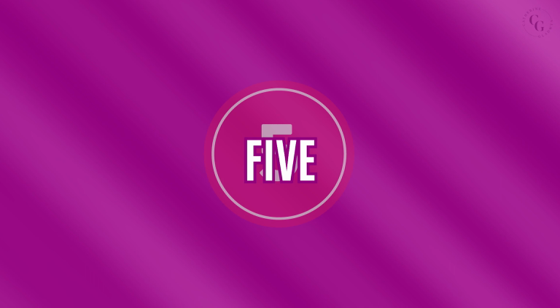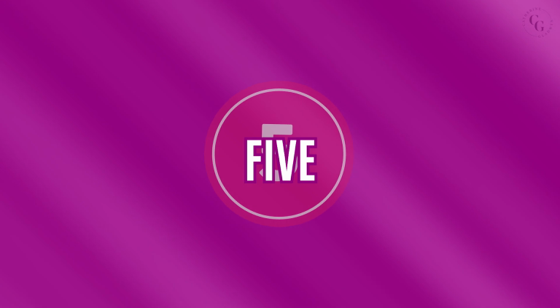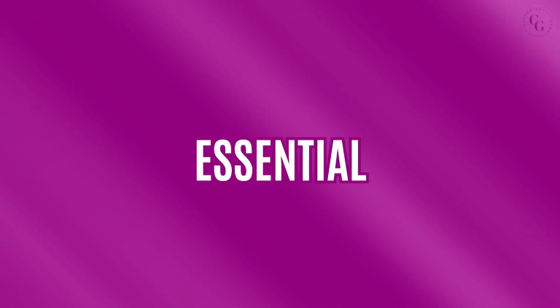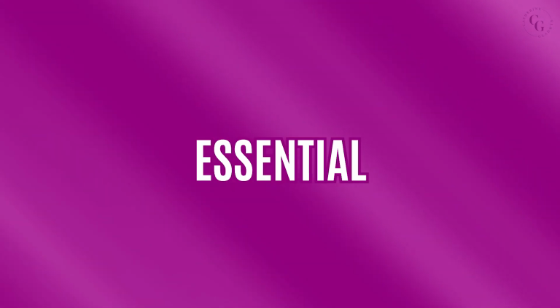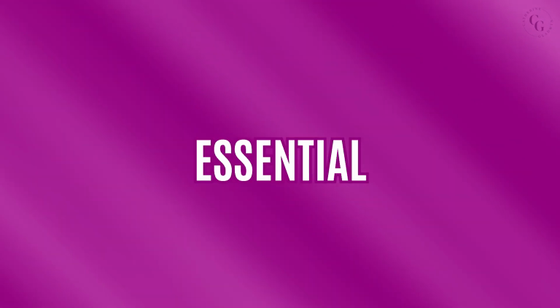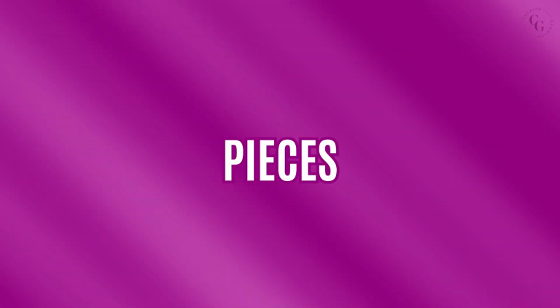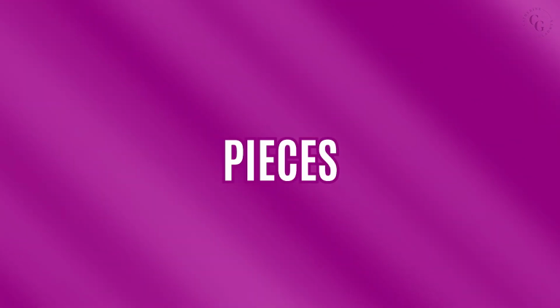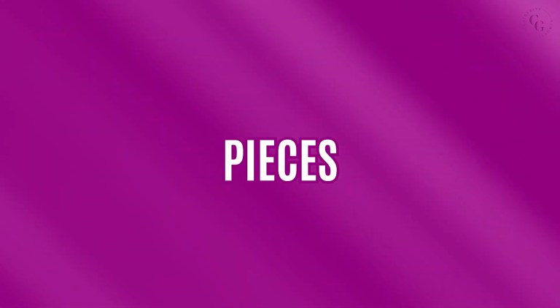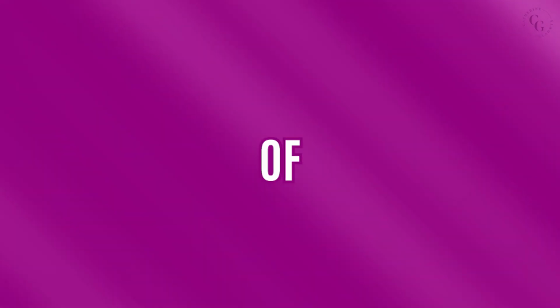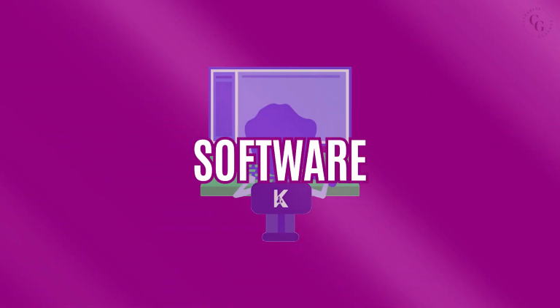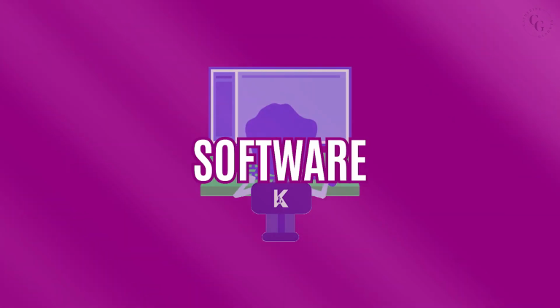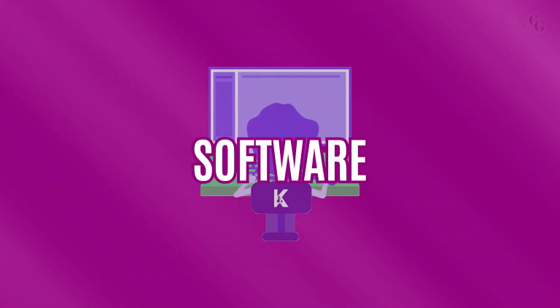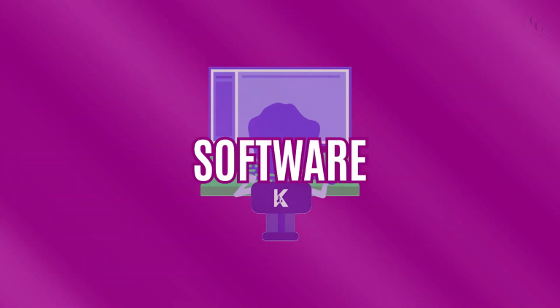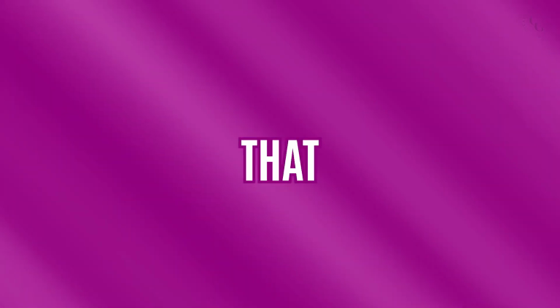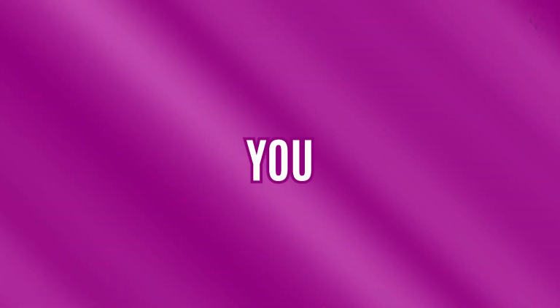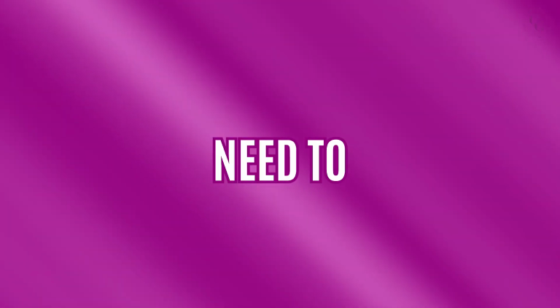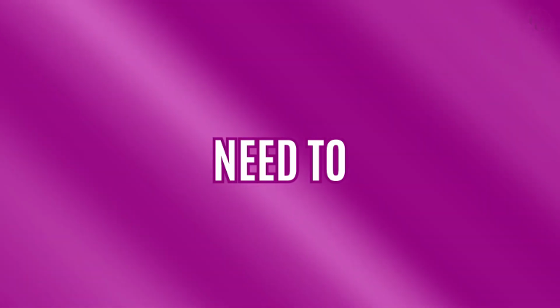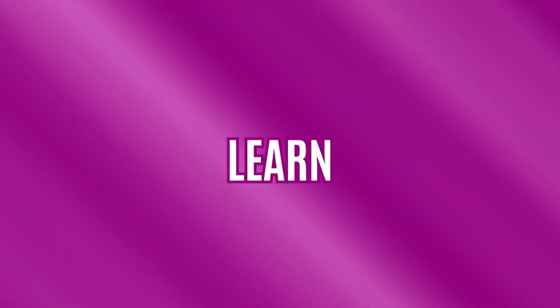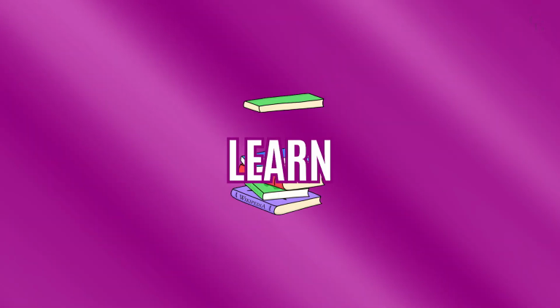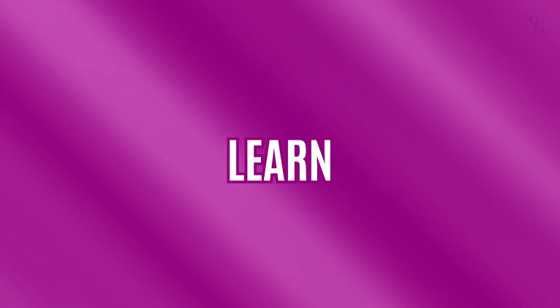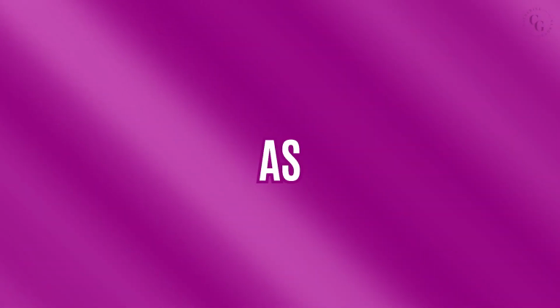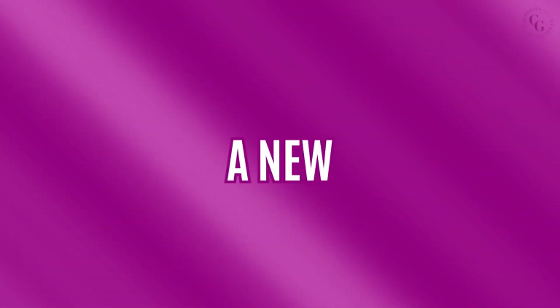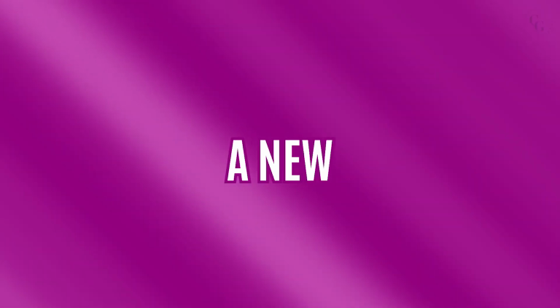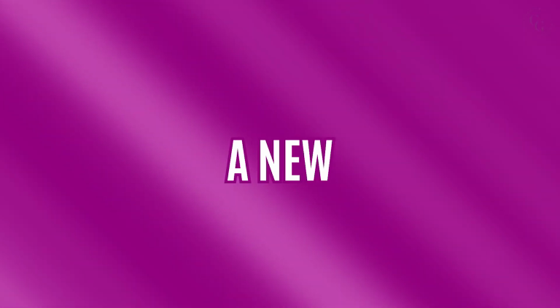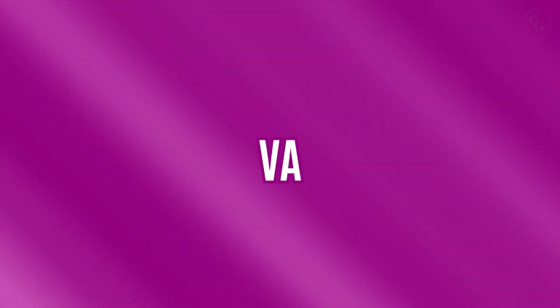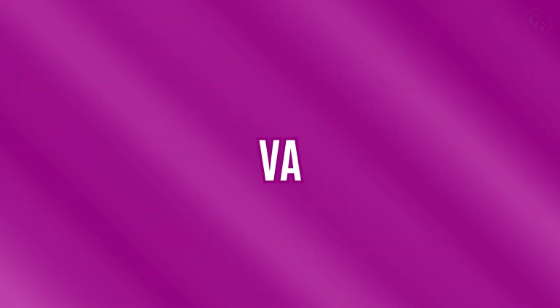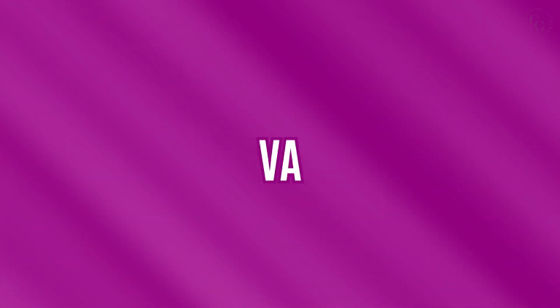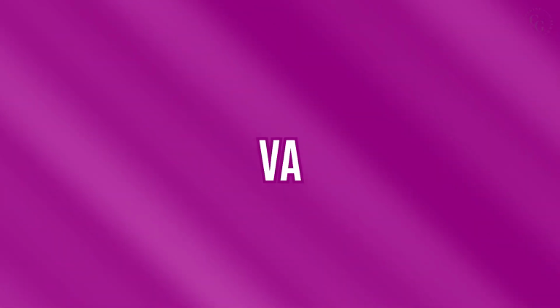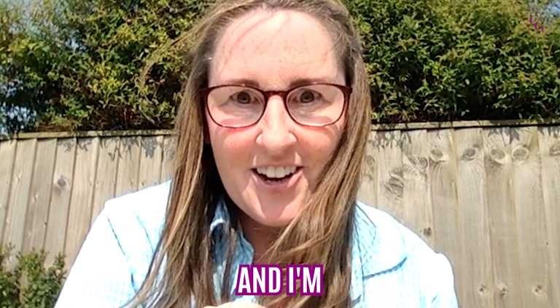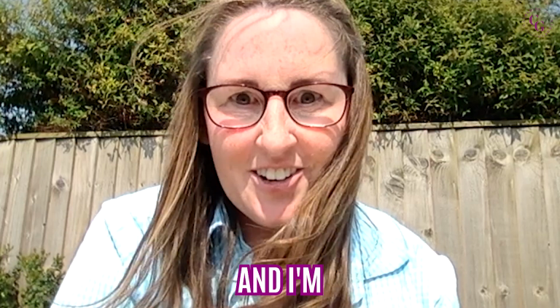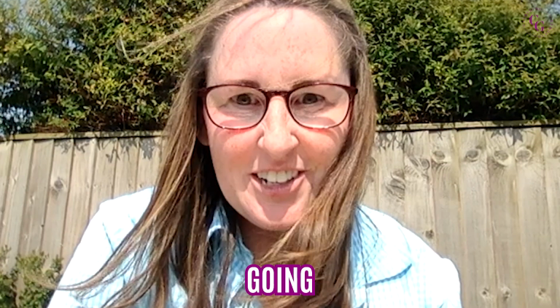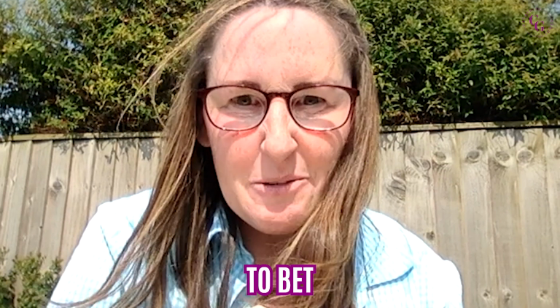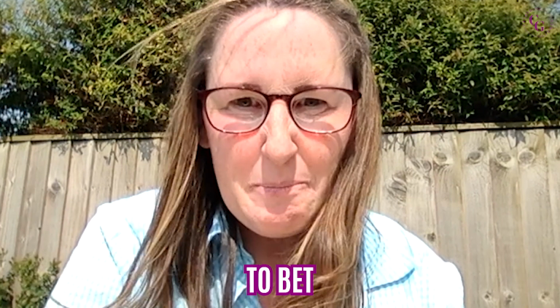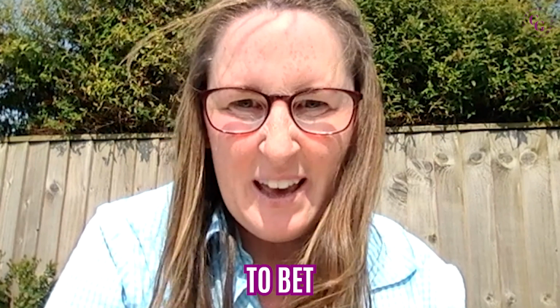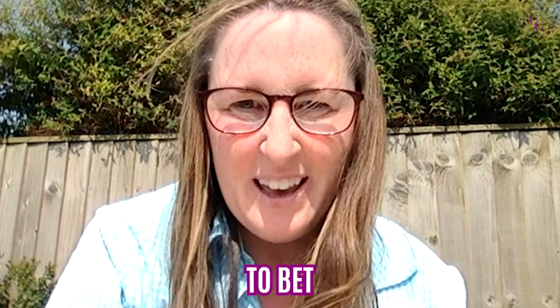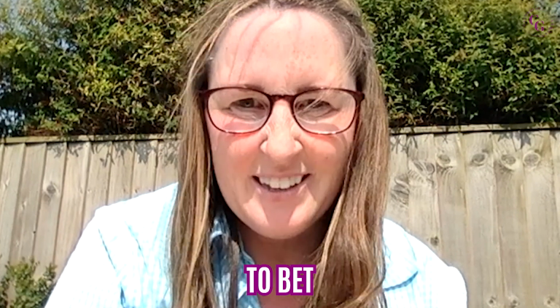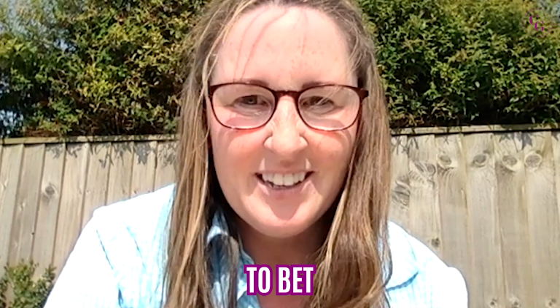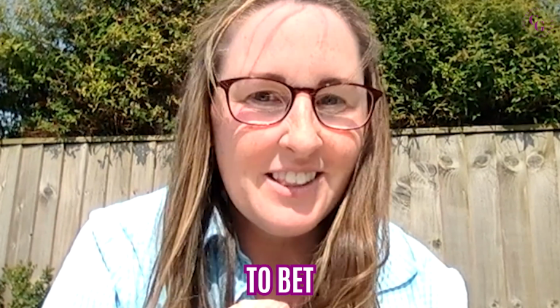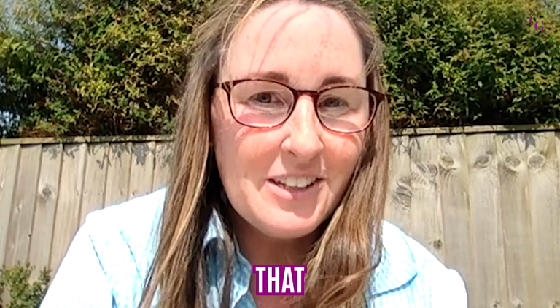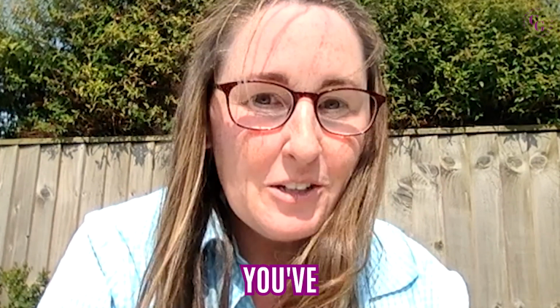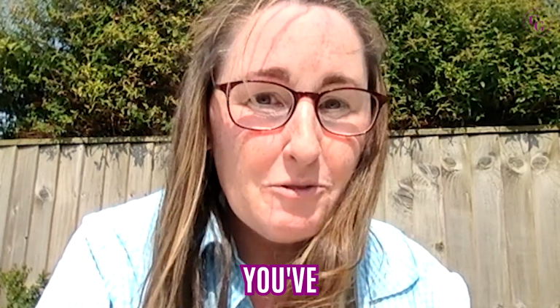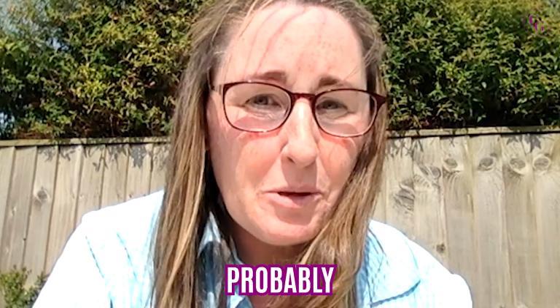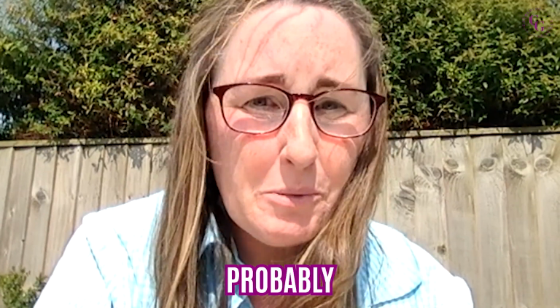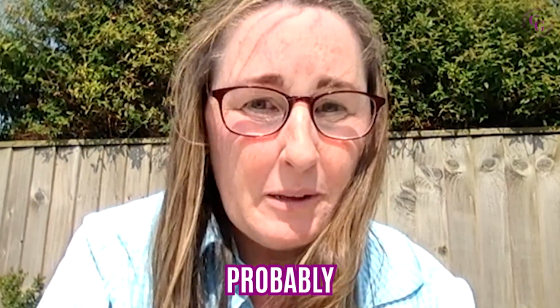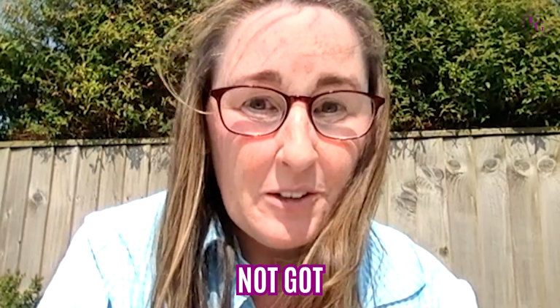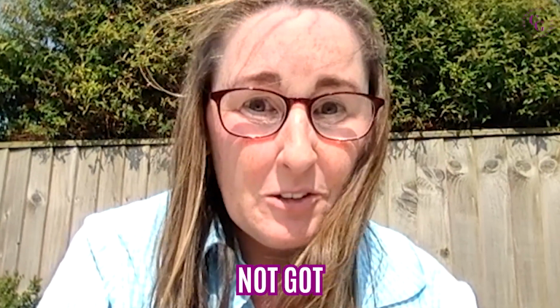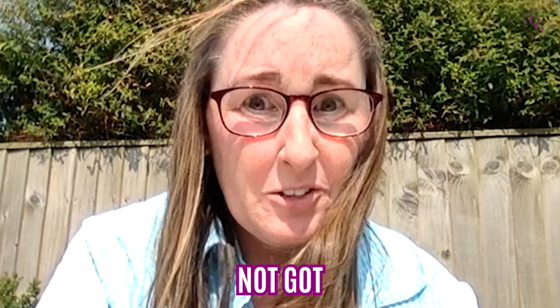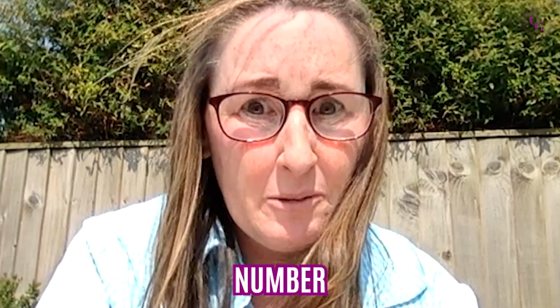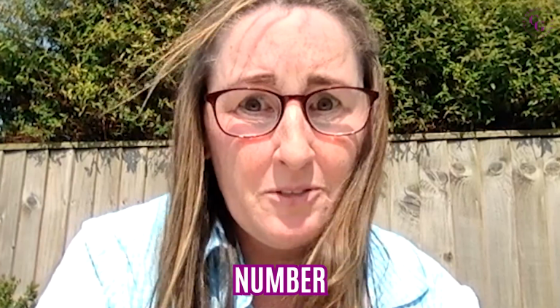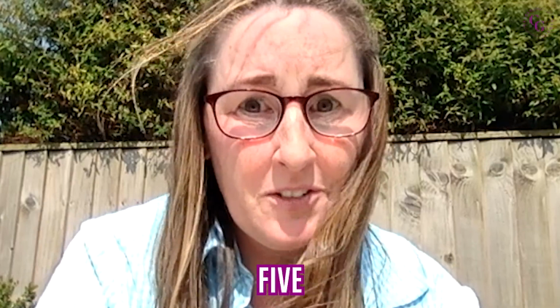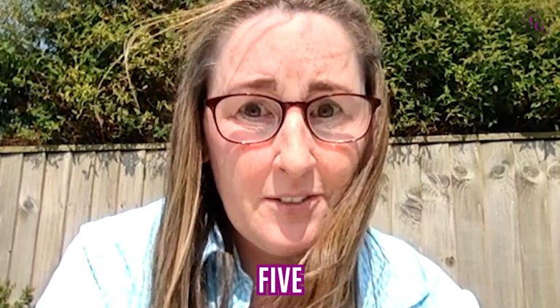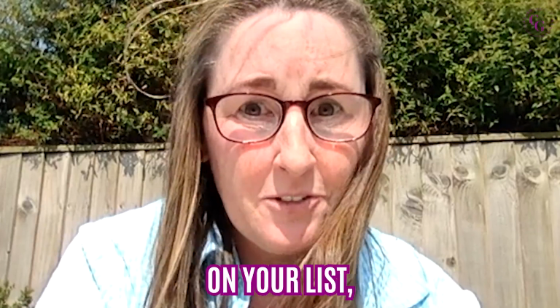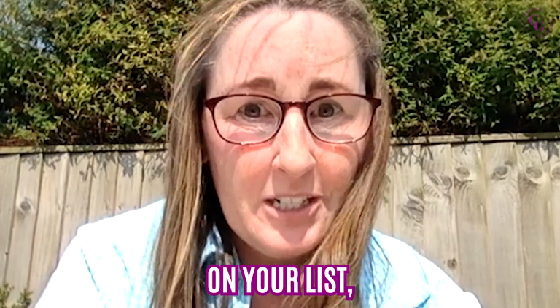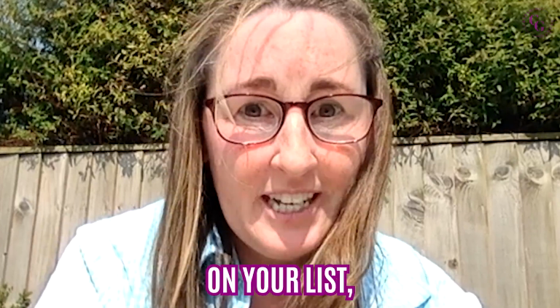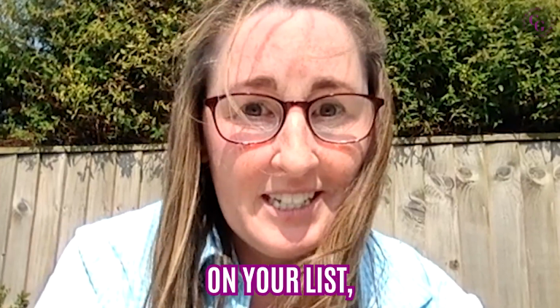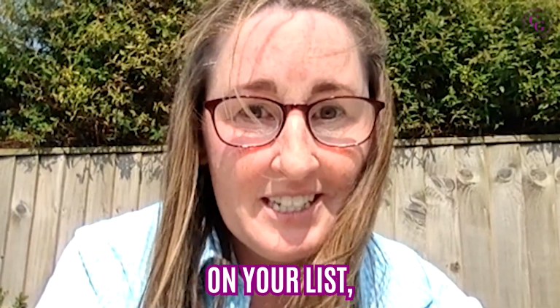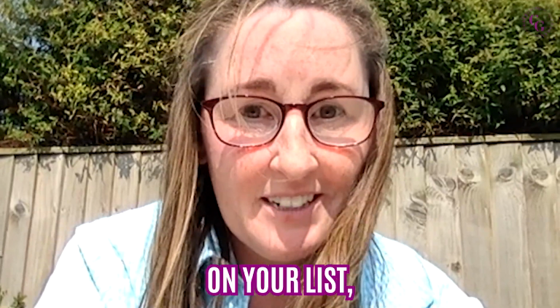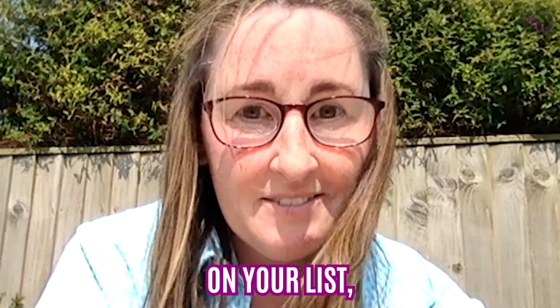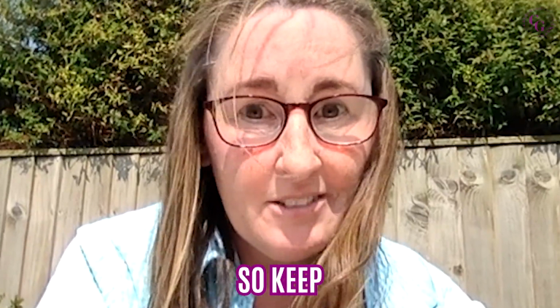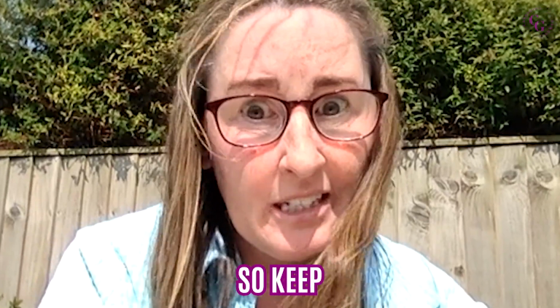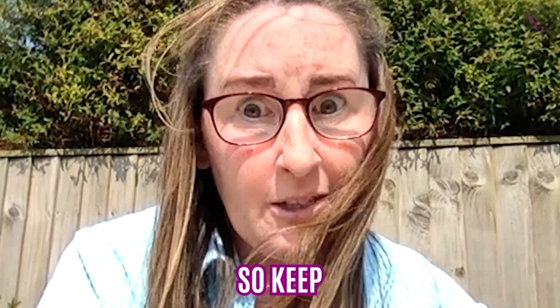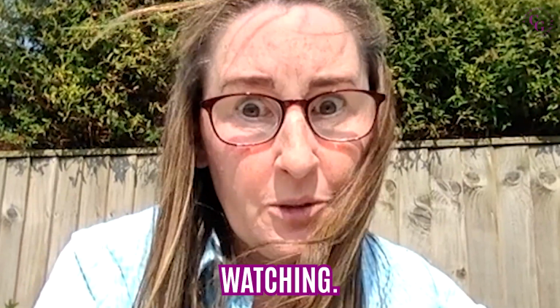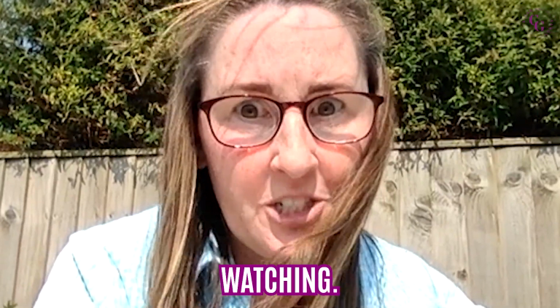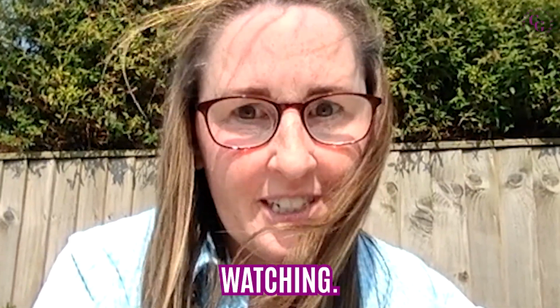Five essential pieces of software that you need to learn as a new VA, and I'm going to bet that you've probably not got number five on your list, so keep watching.